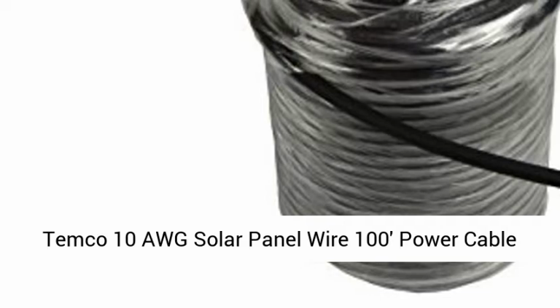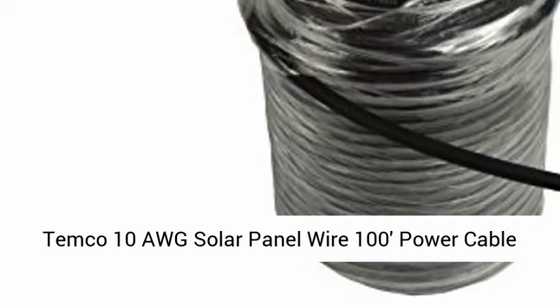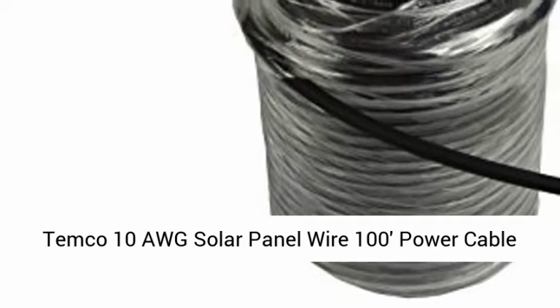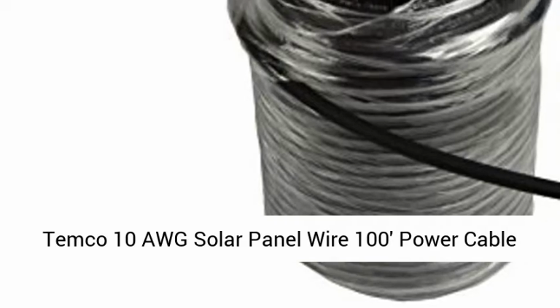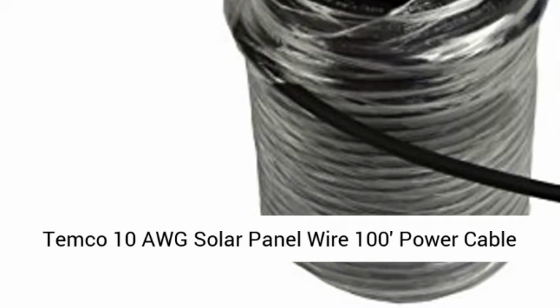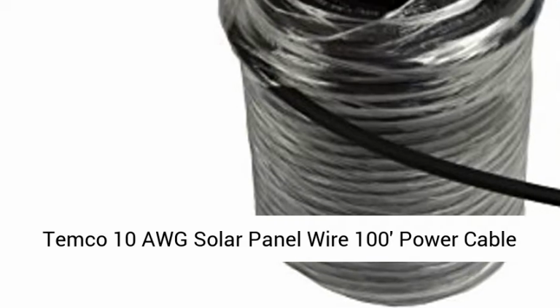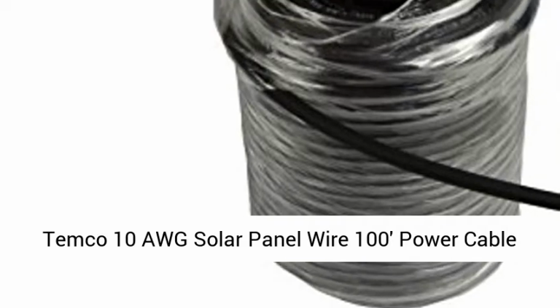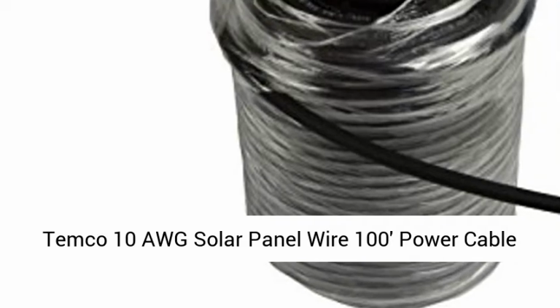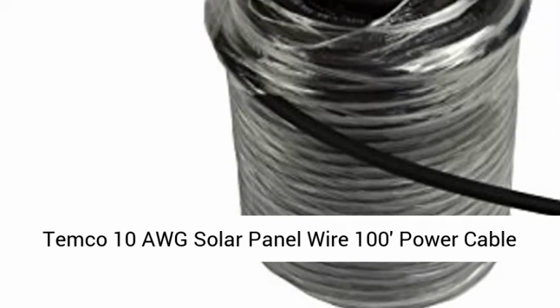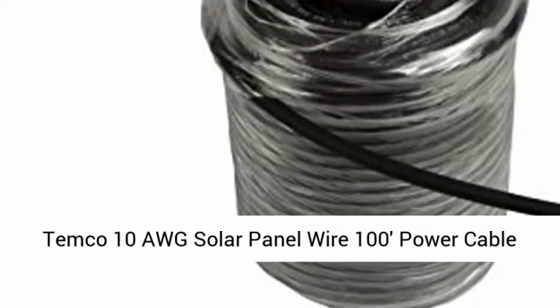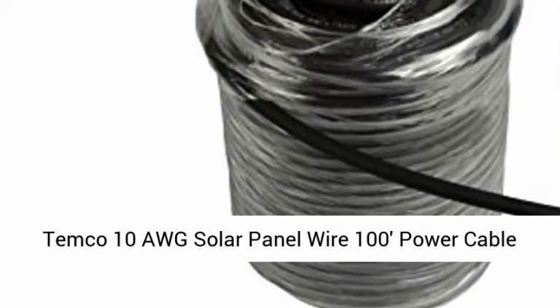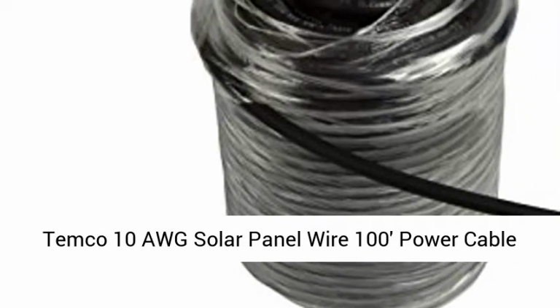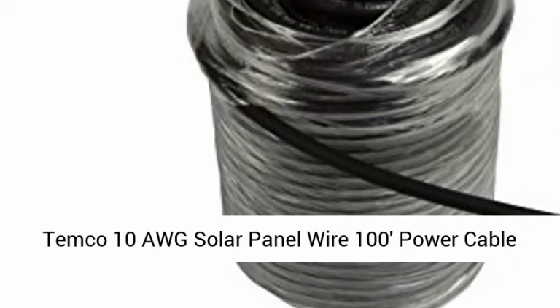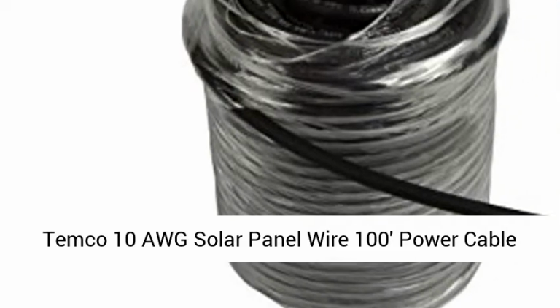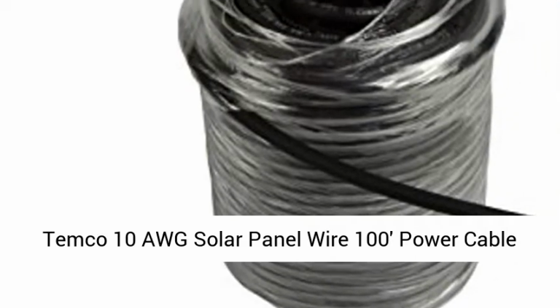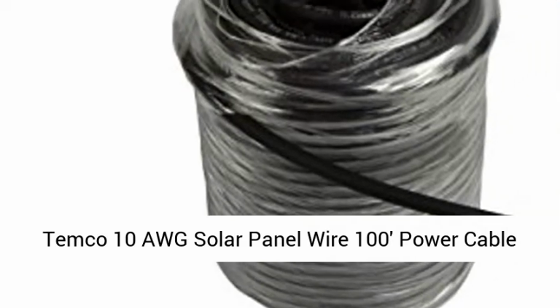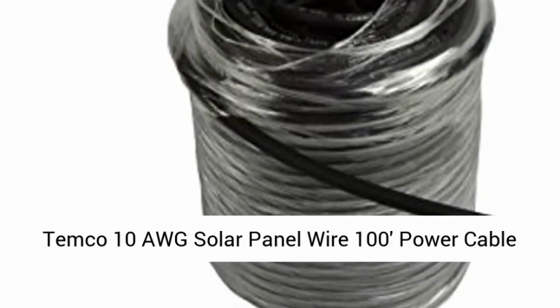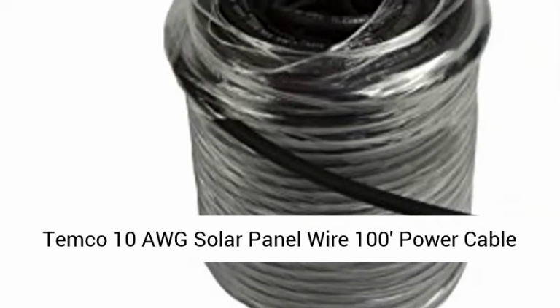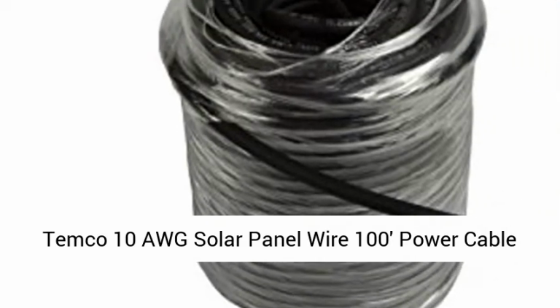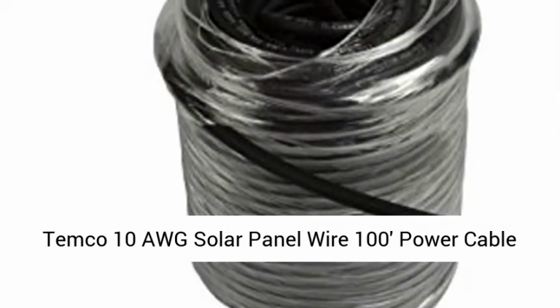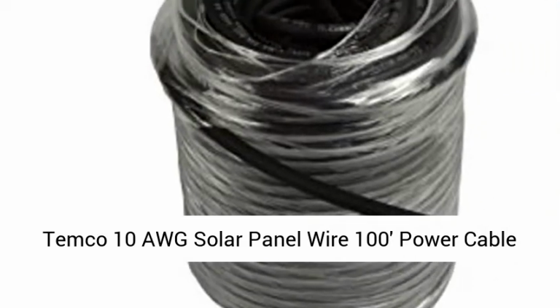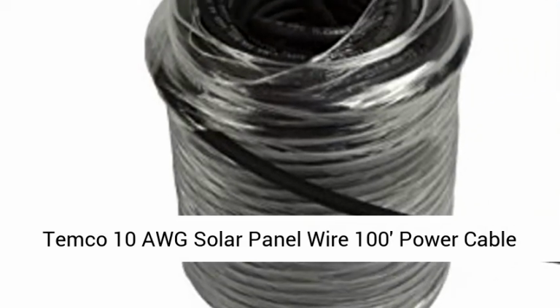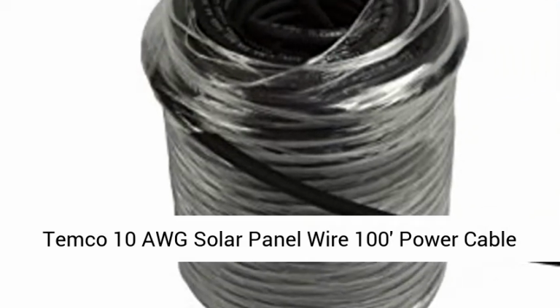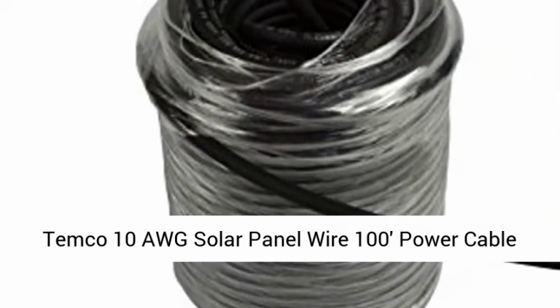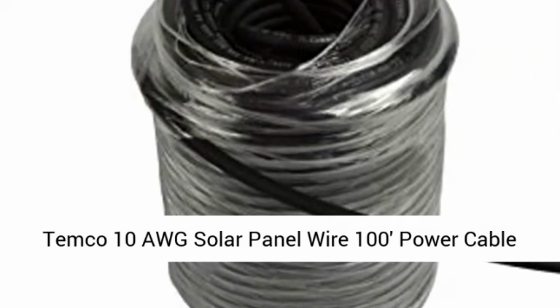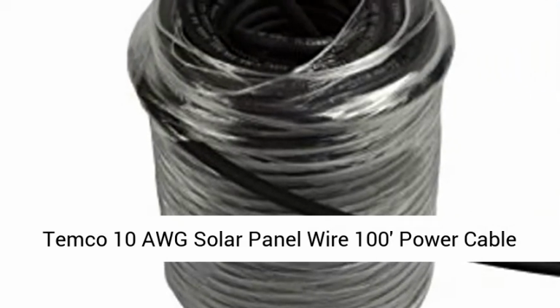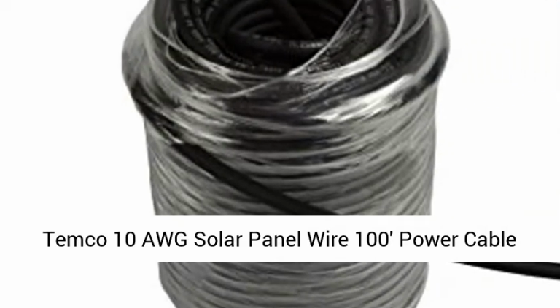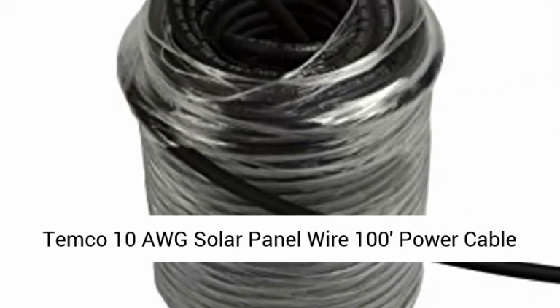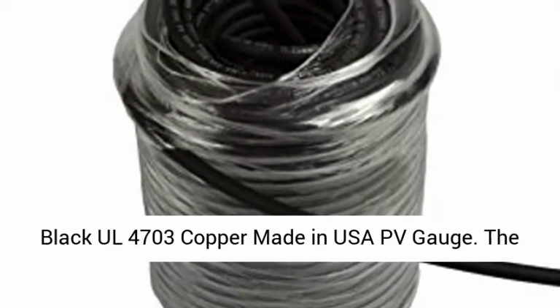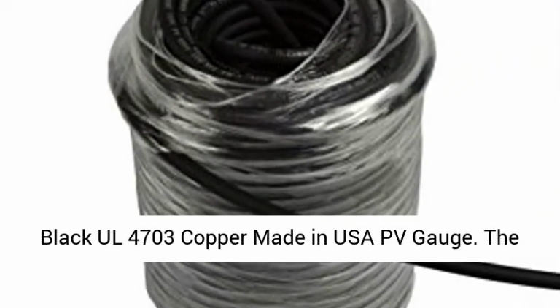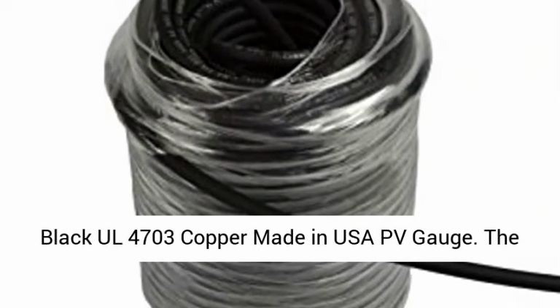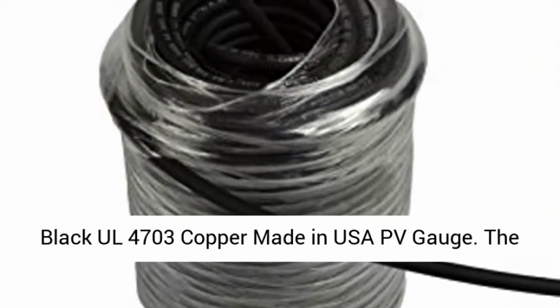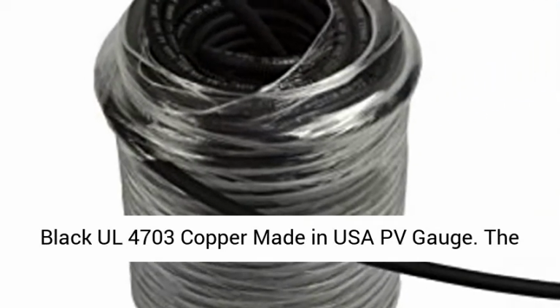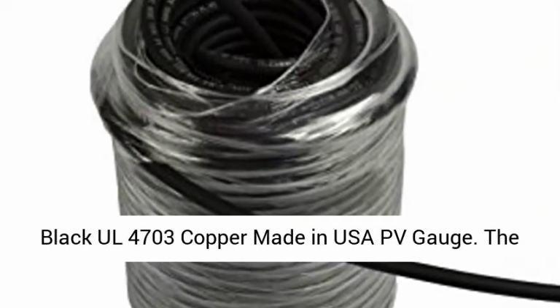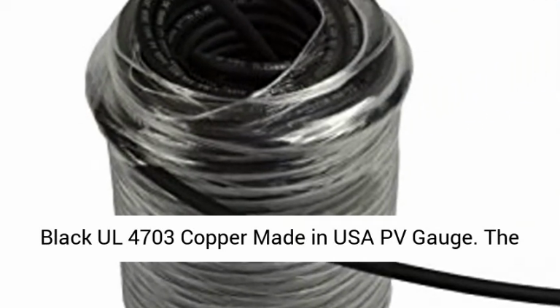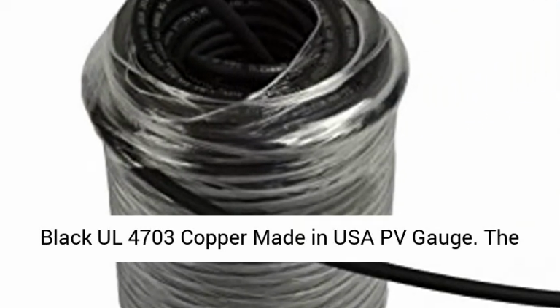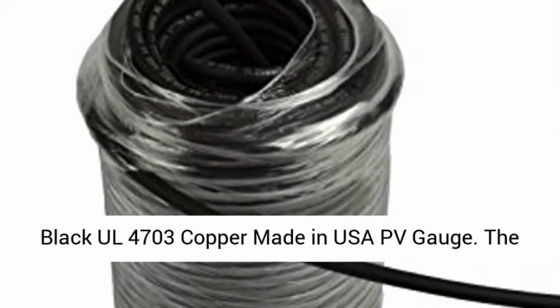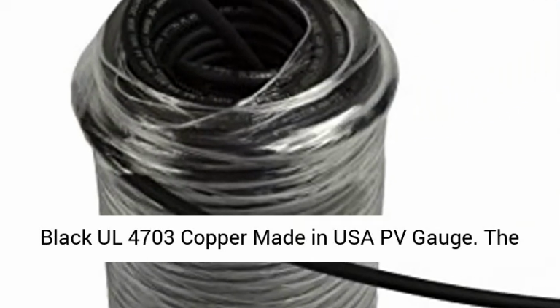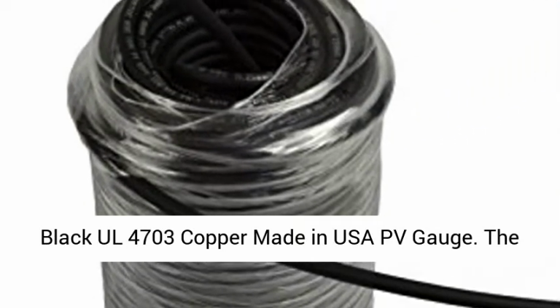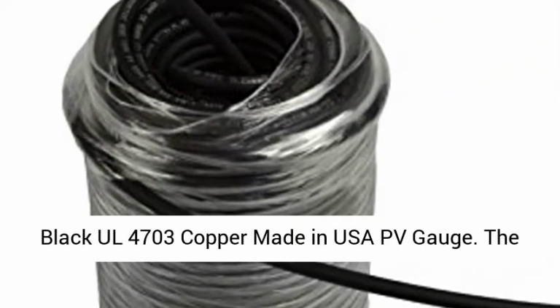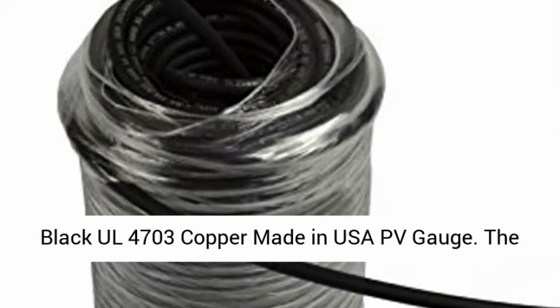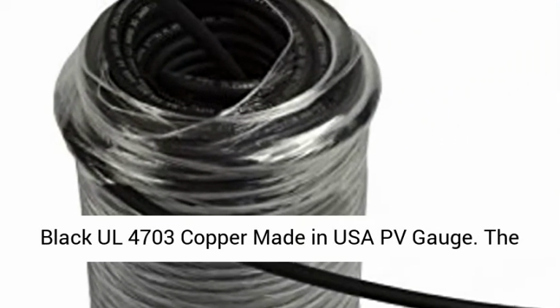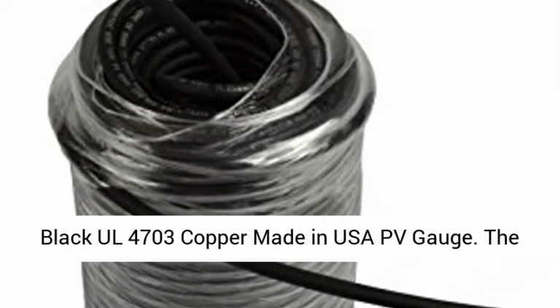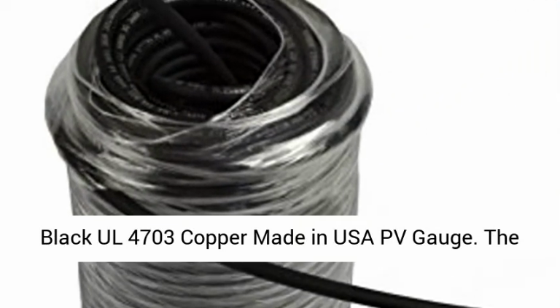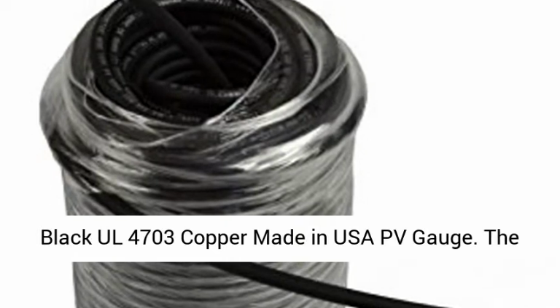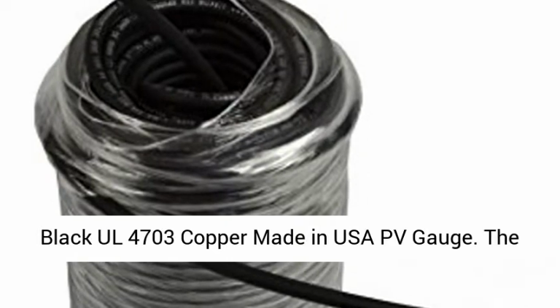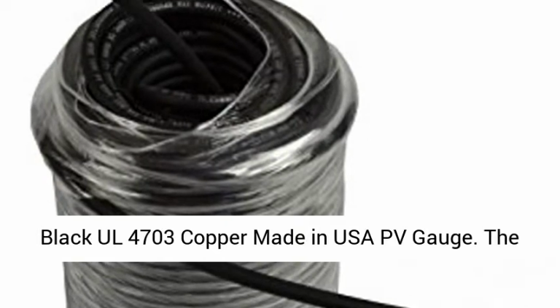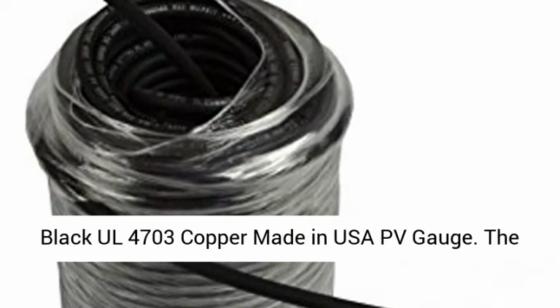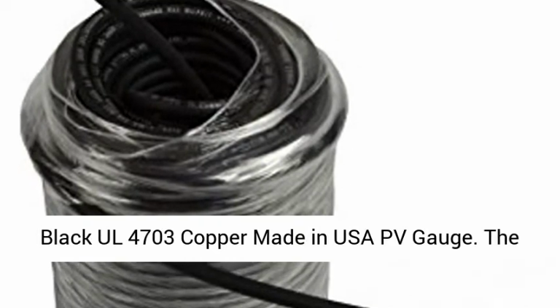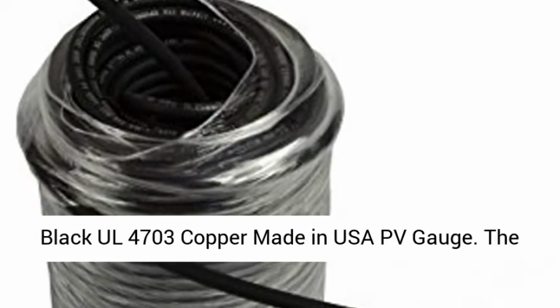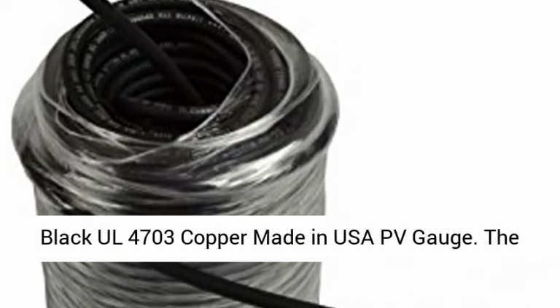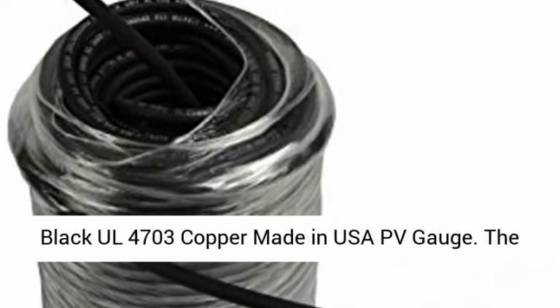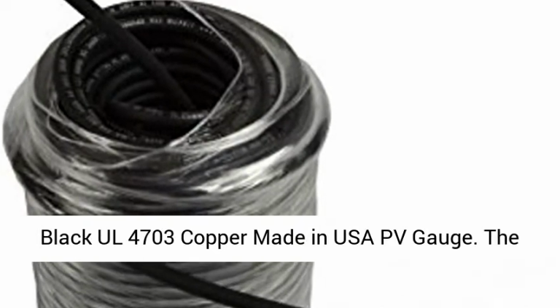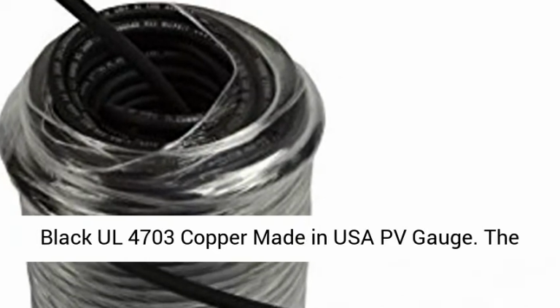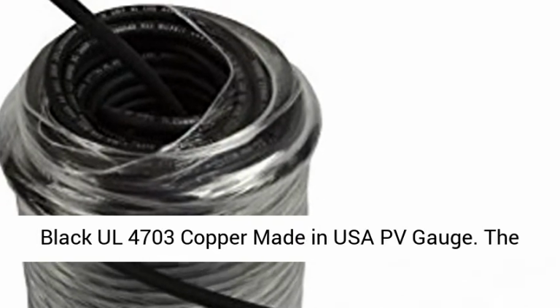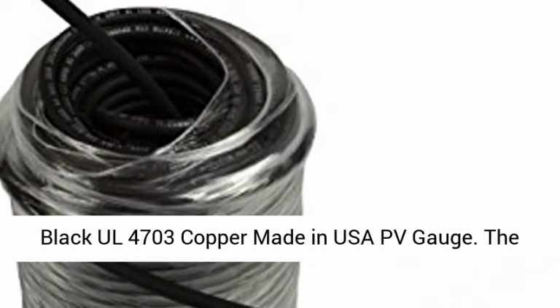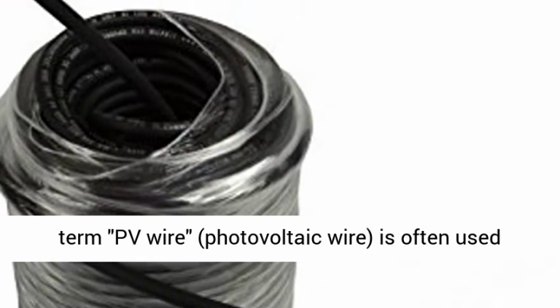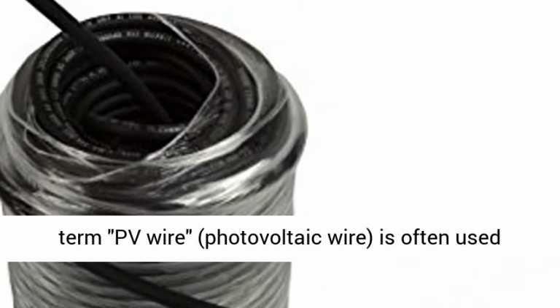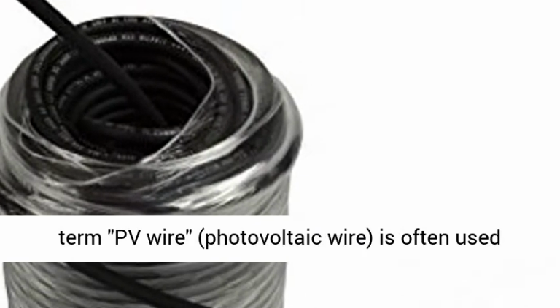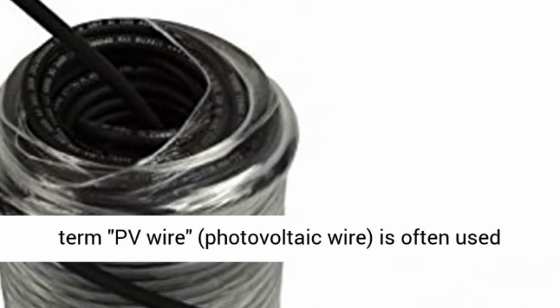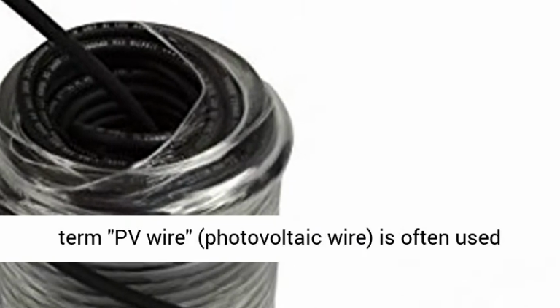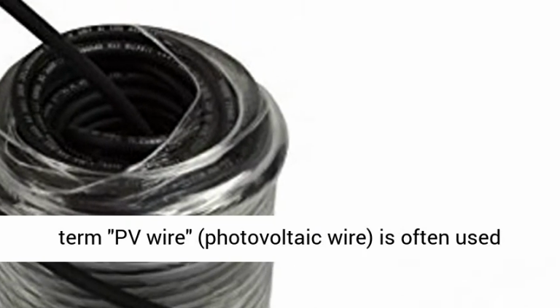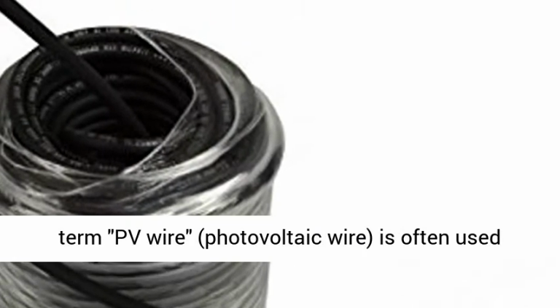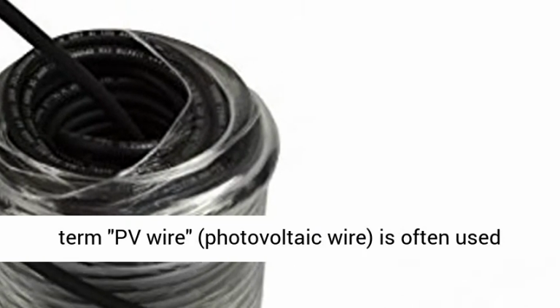Temco 10 AWG solar panel wire, 100-foot power cable, black, UL 4703, copper, made in USA — PV gauge.